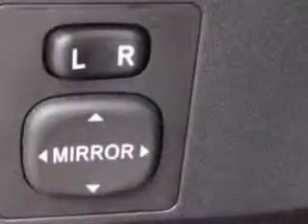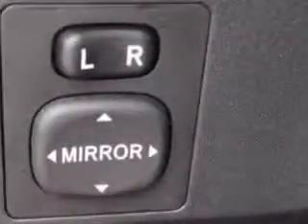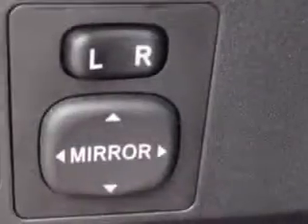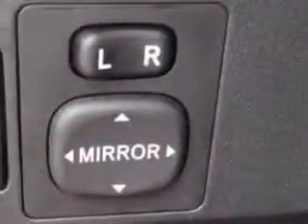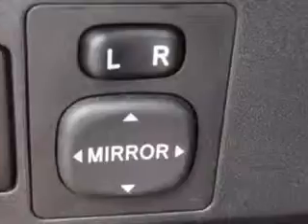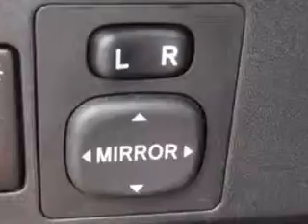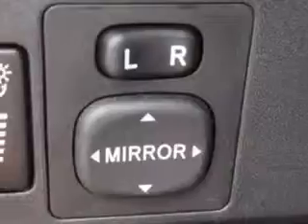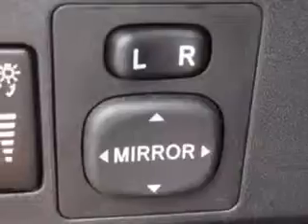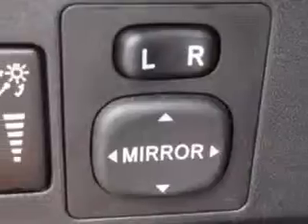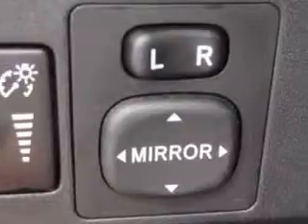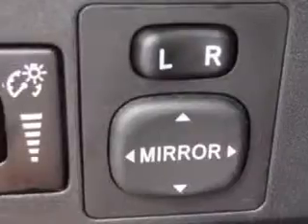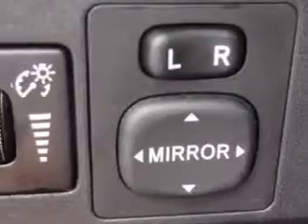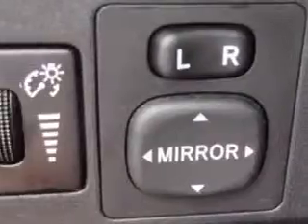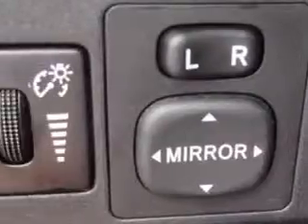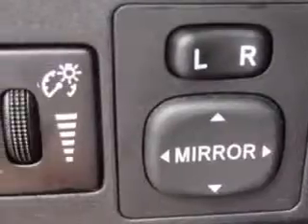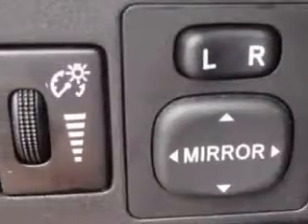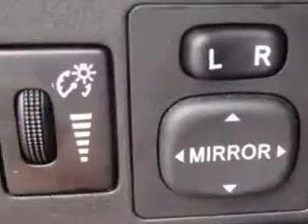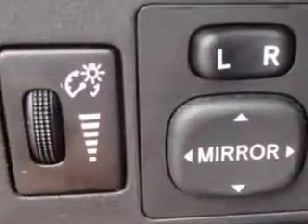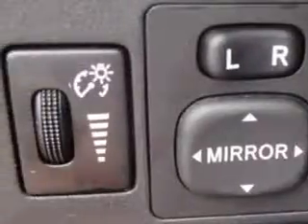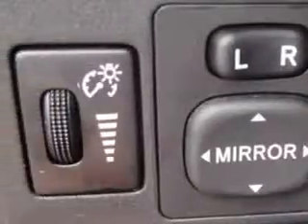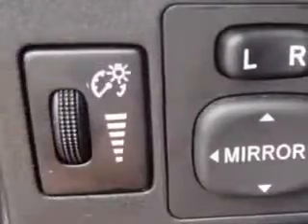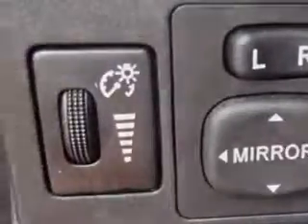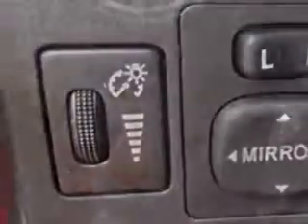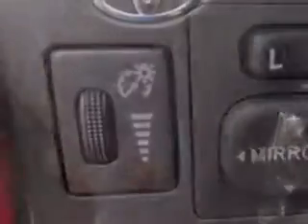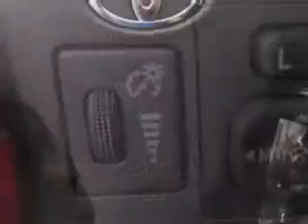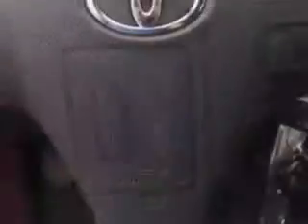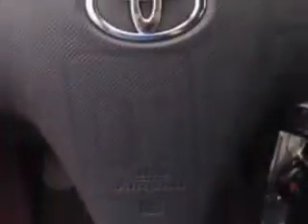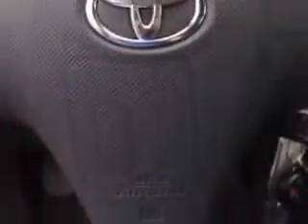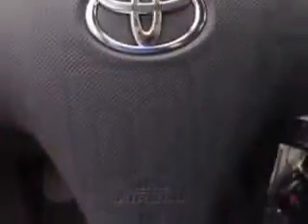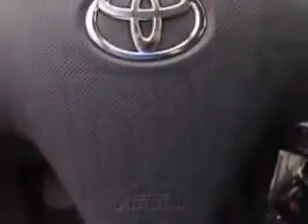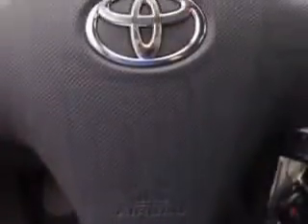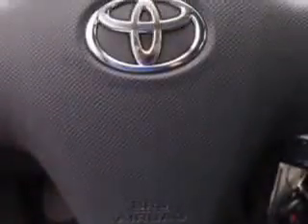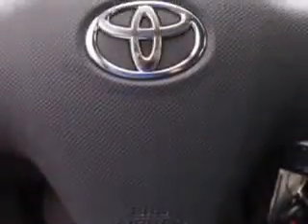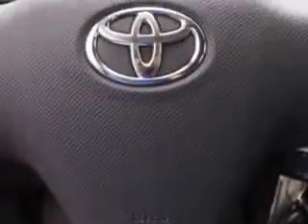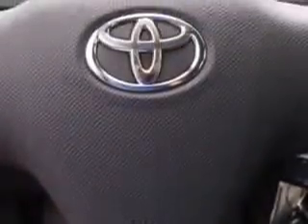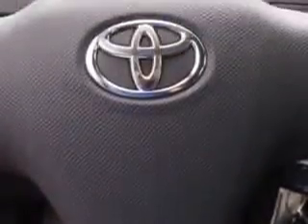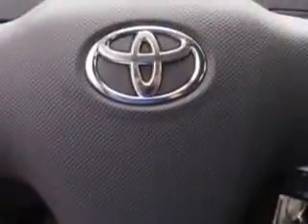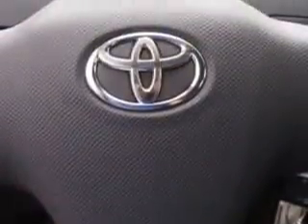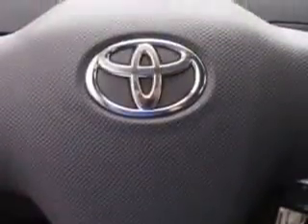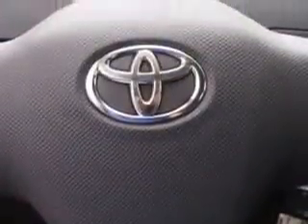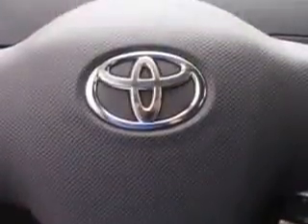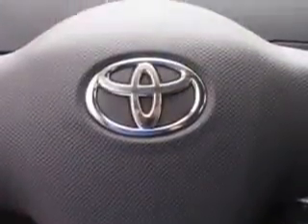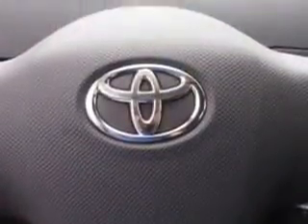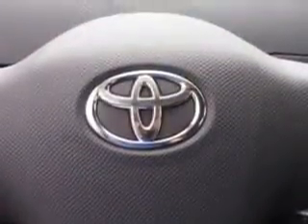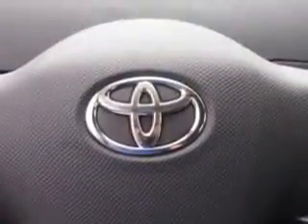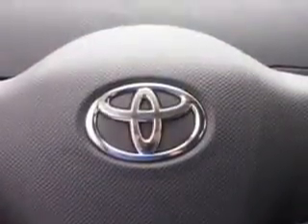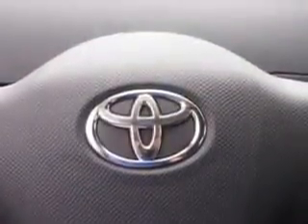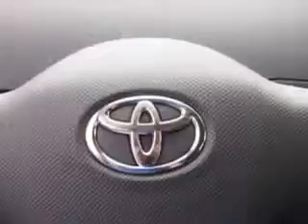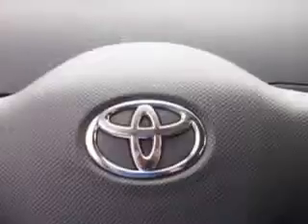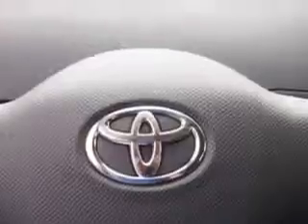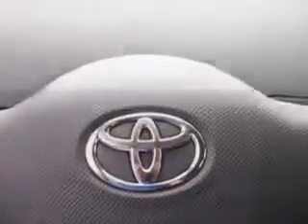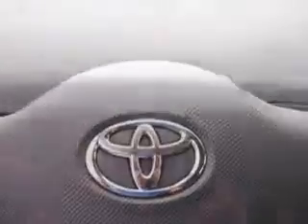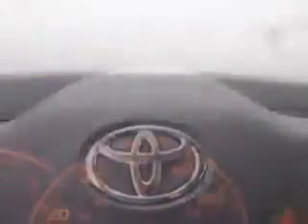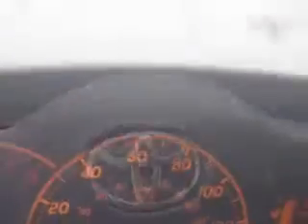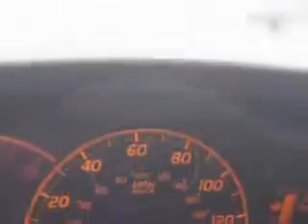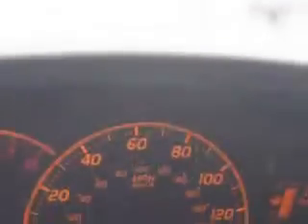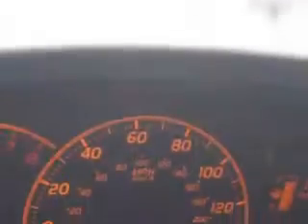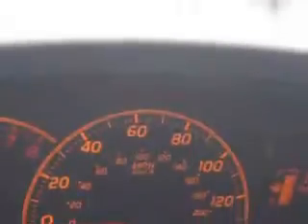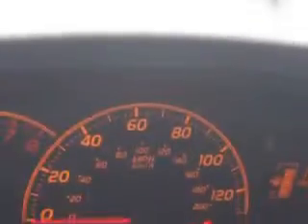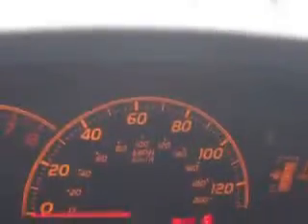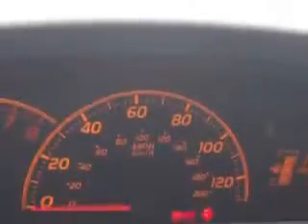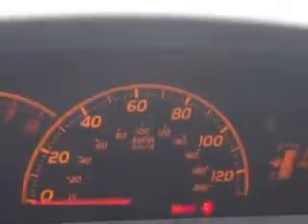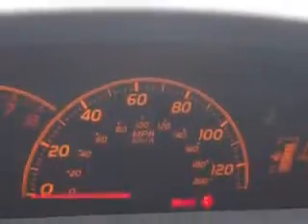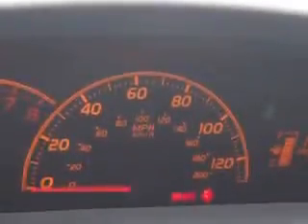Reading lights, rear window defroster, color-coded mirrors, power mirrors, fuel data display, and much more.